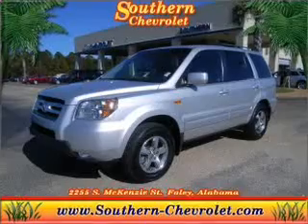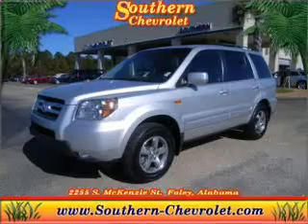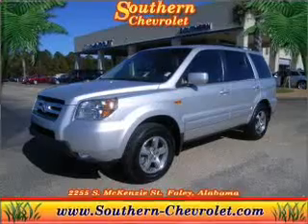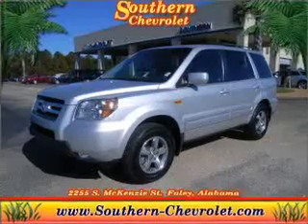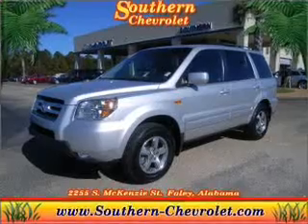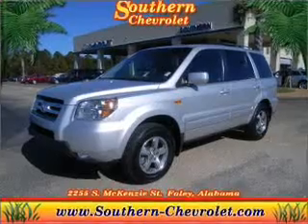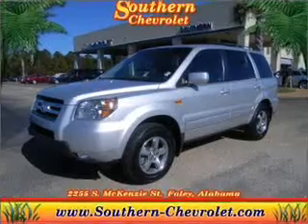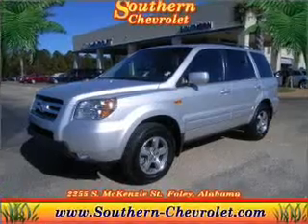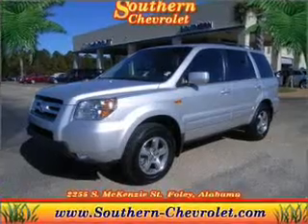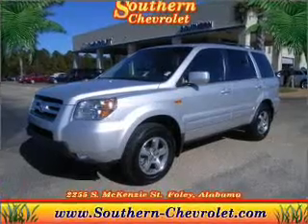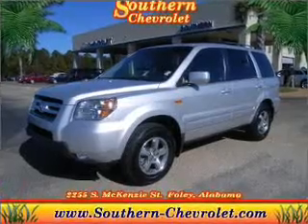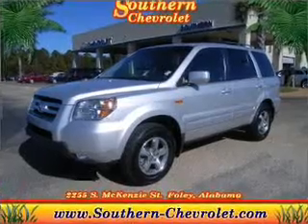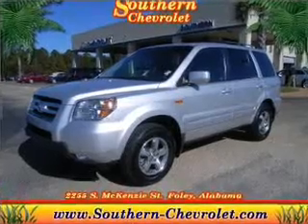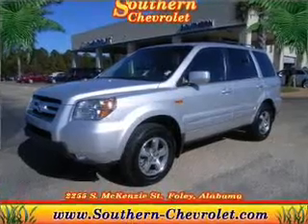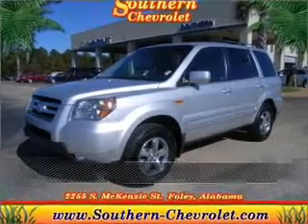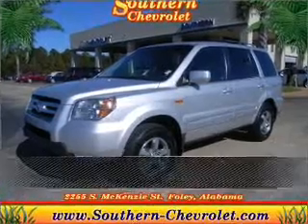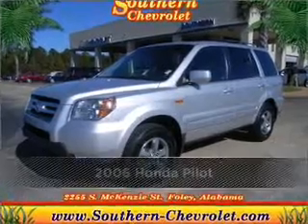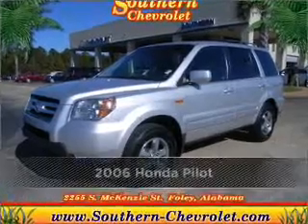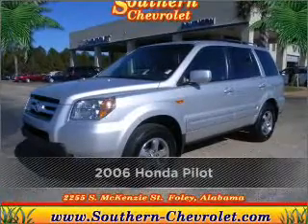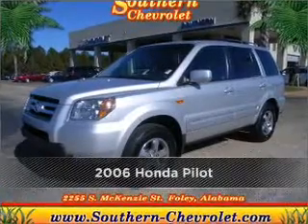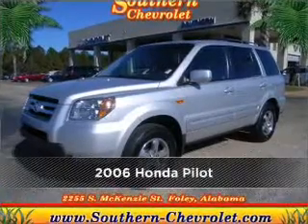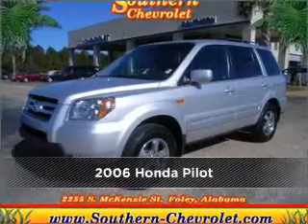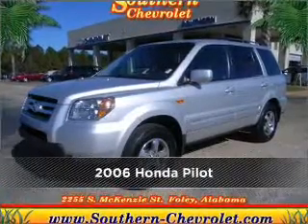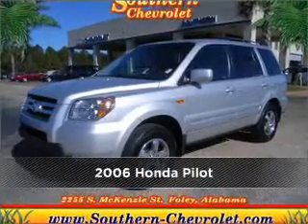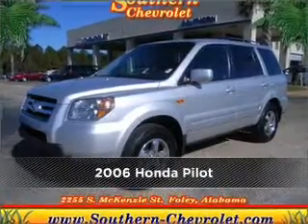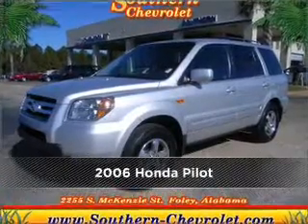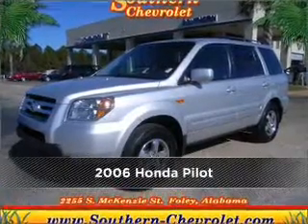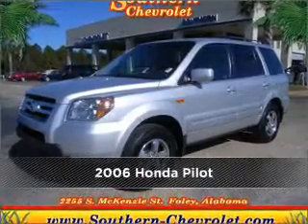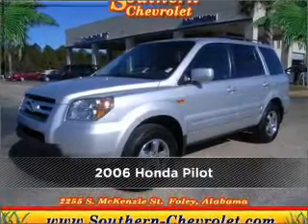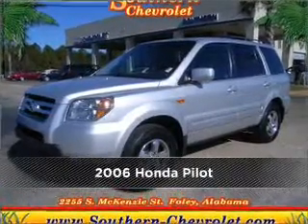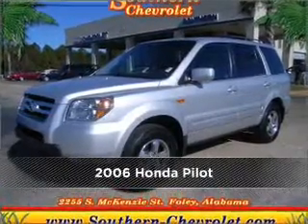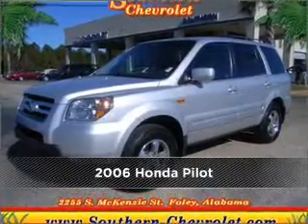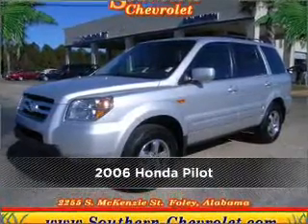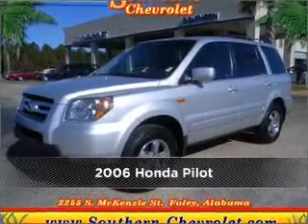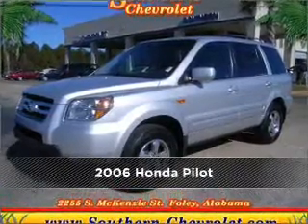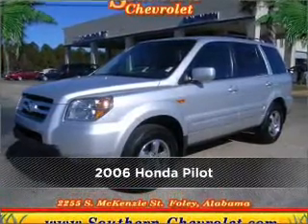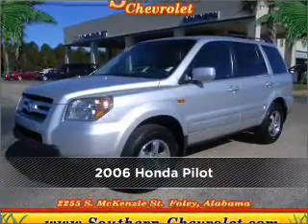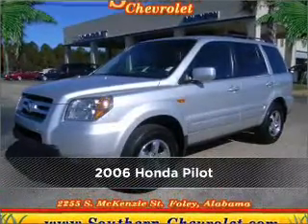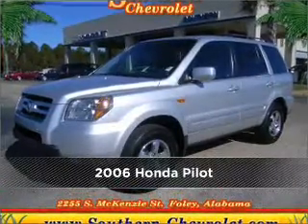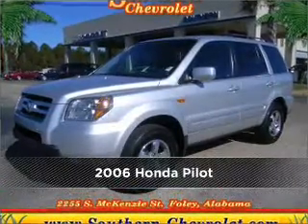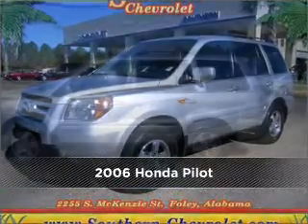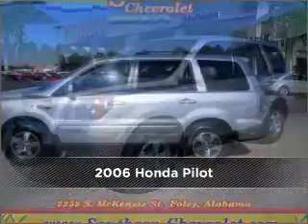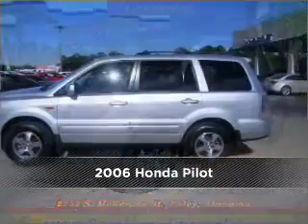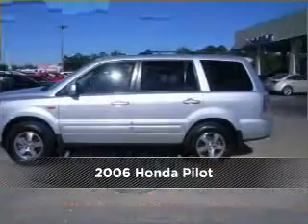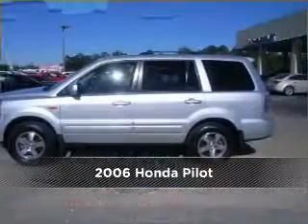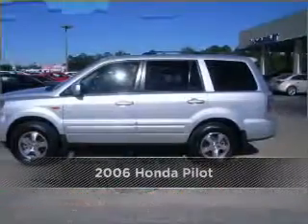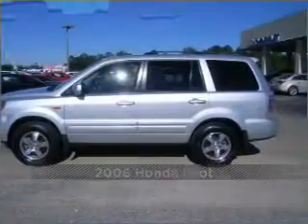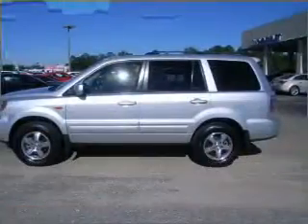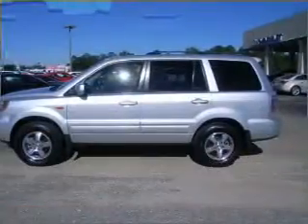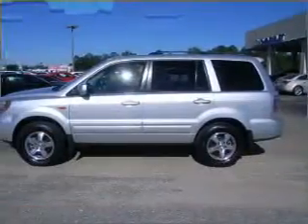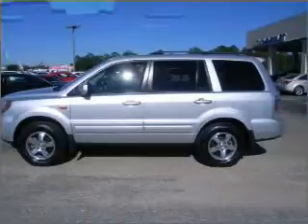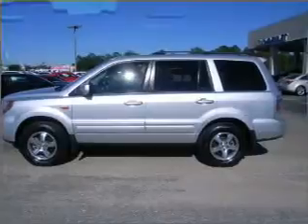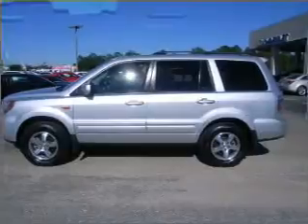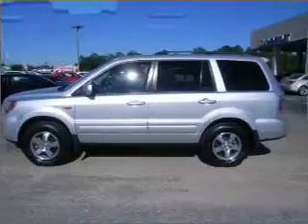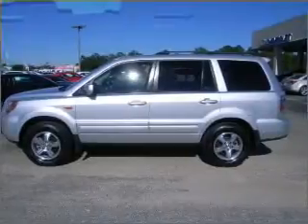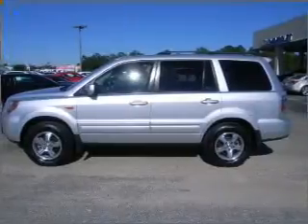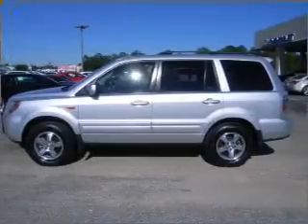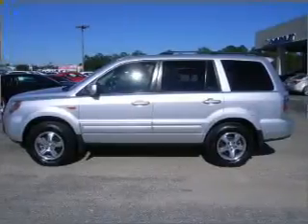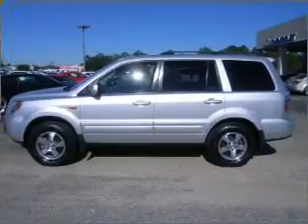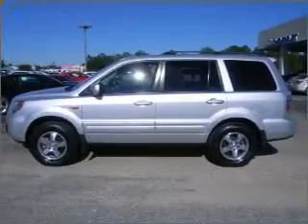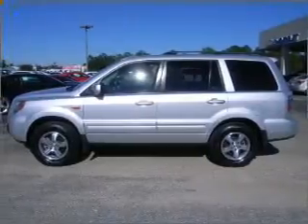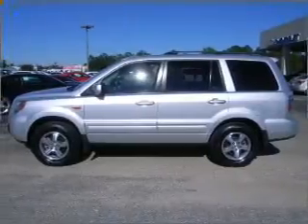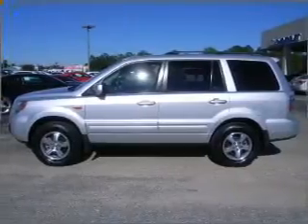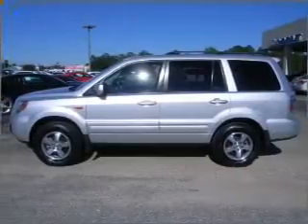Live the dream in this 2006 Honda Pilot. Look no further — the perfect vehicle is here.